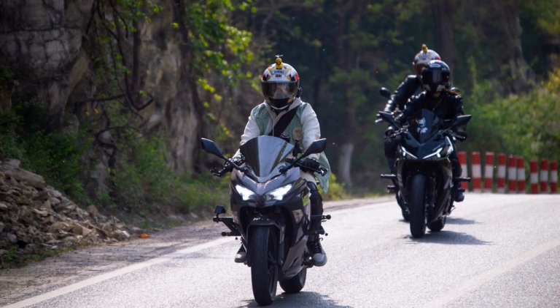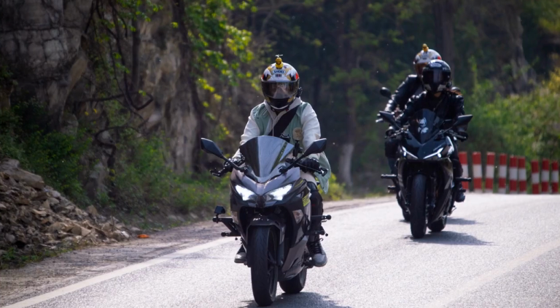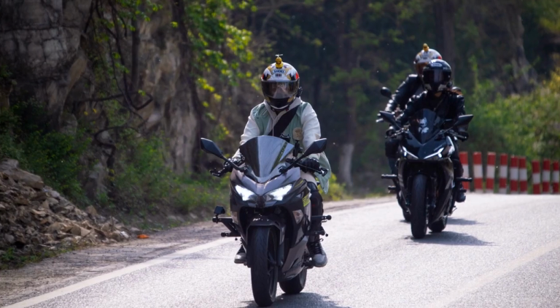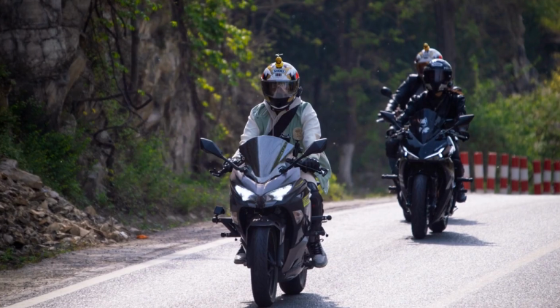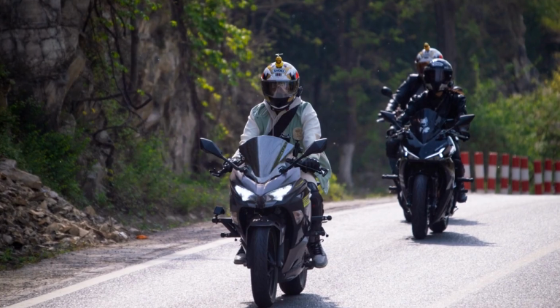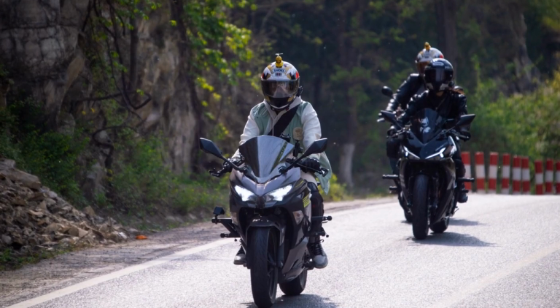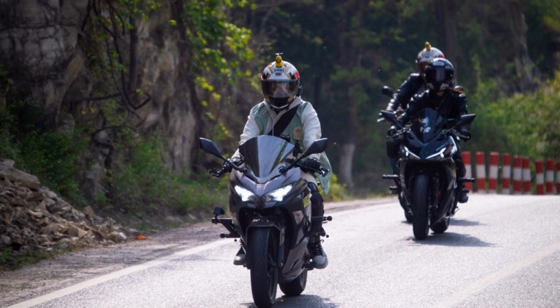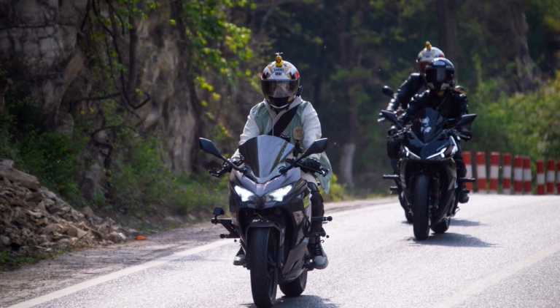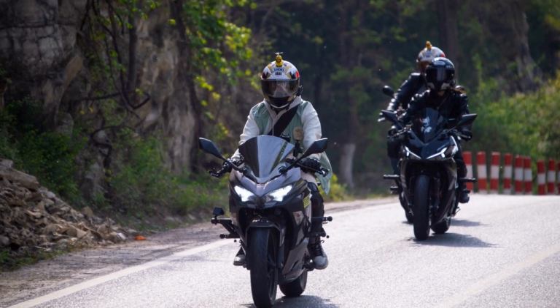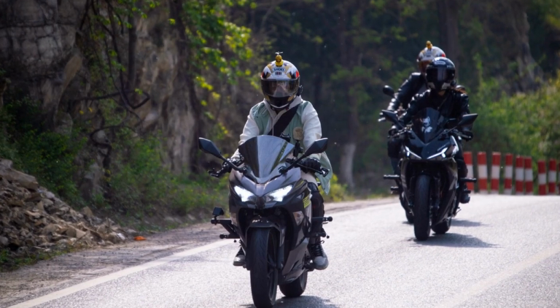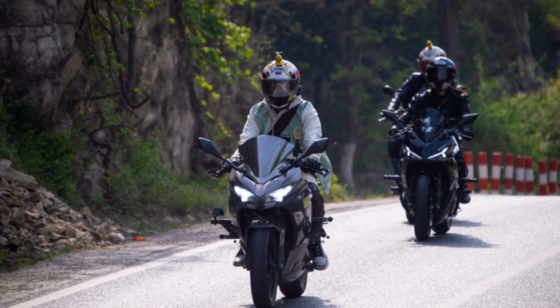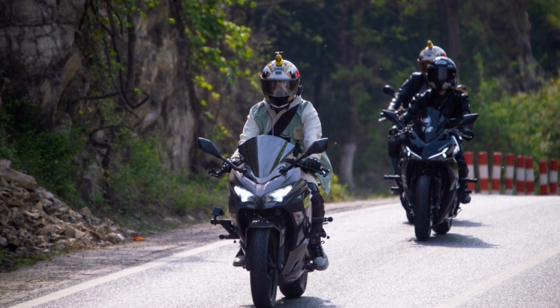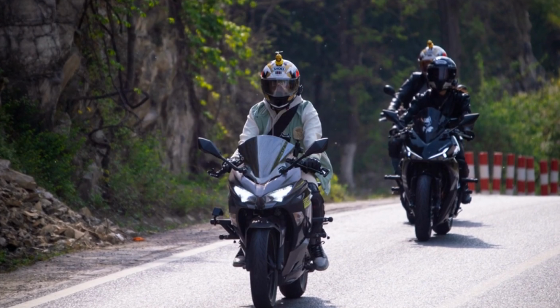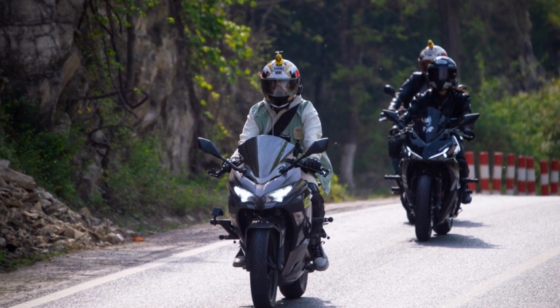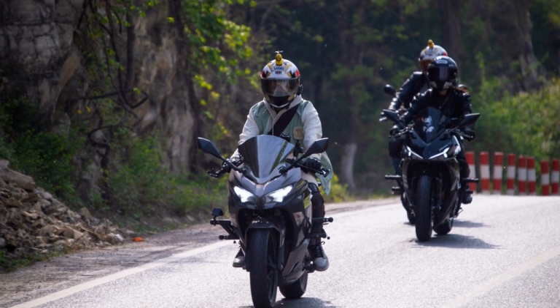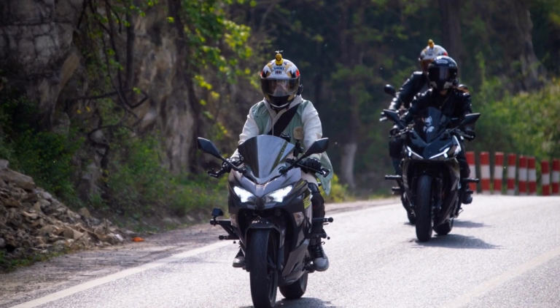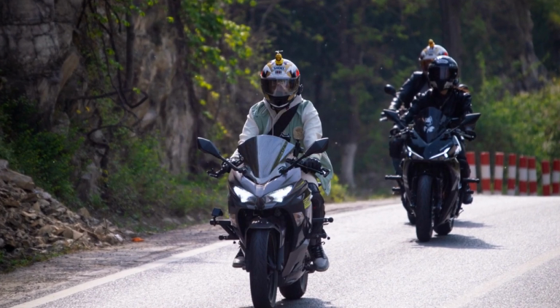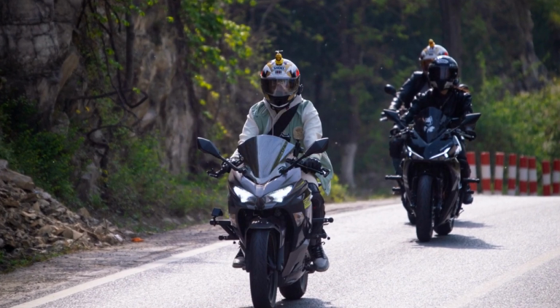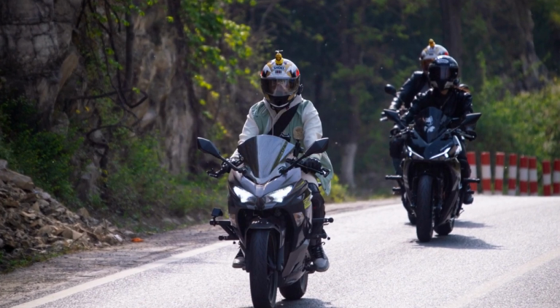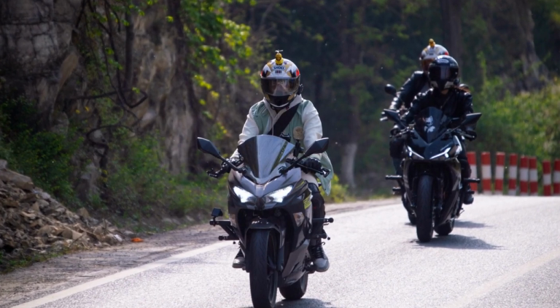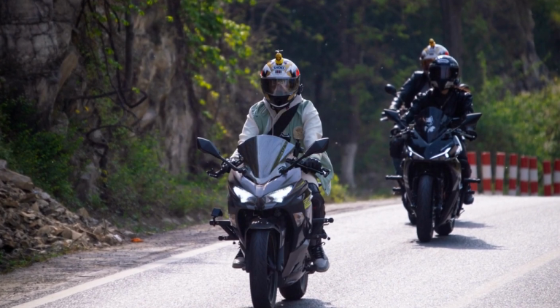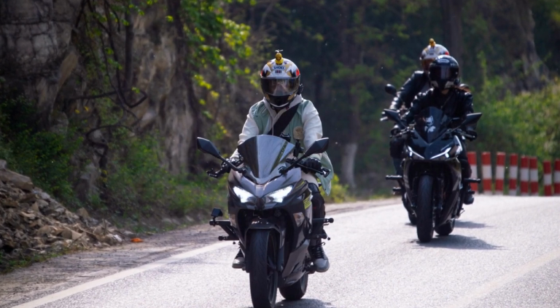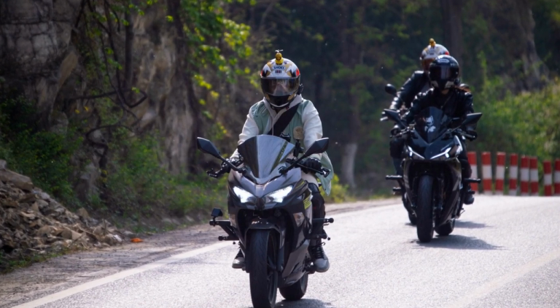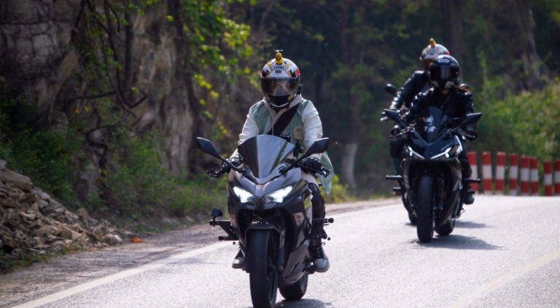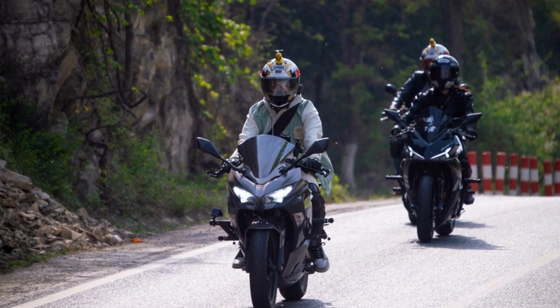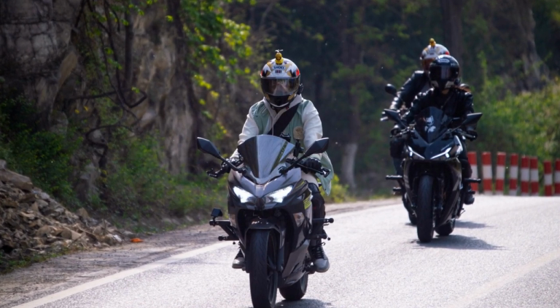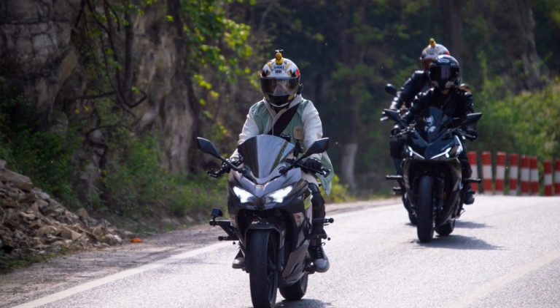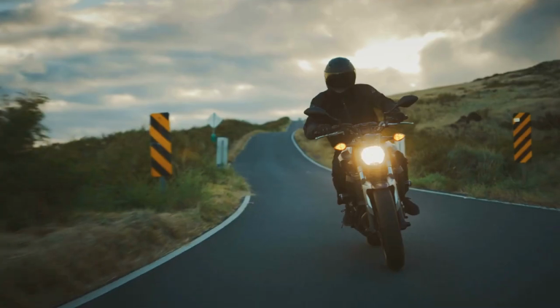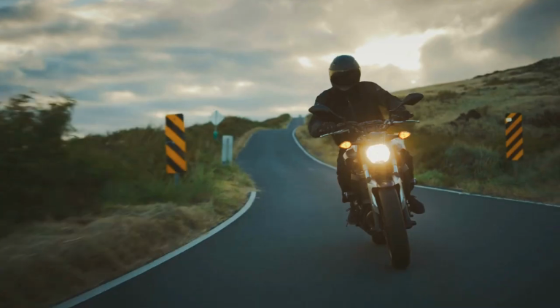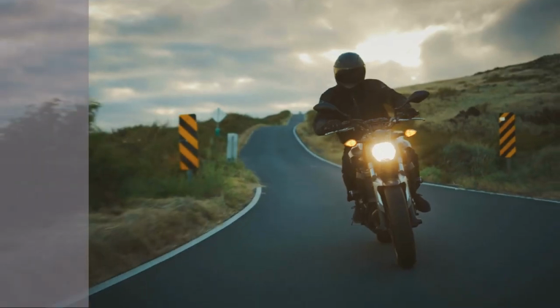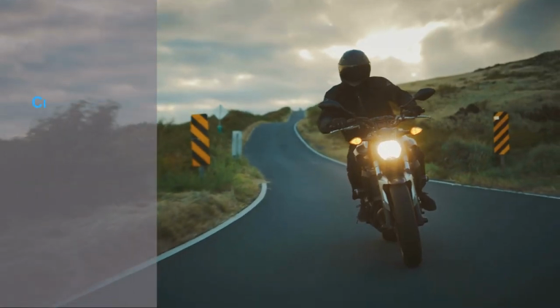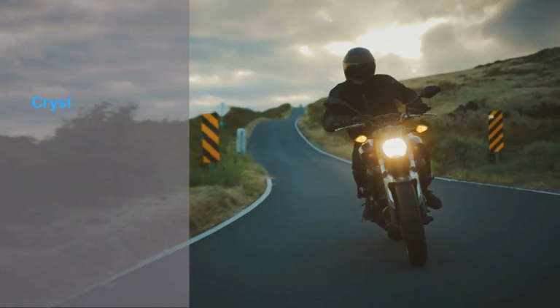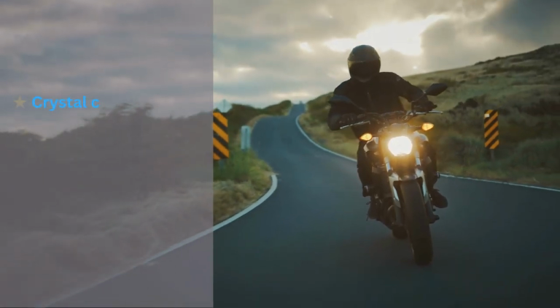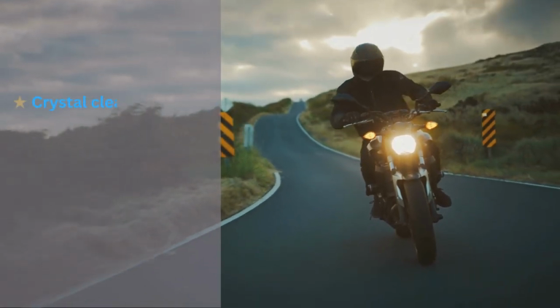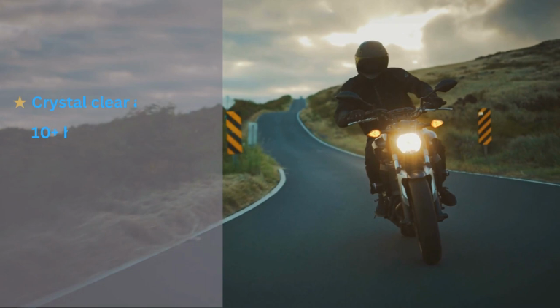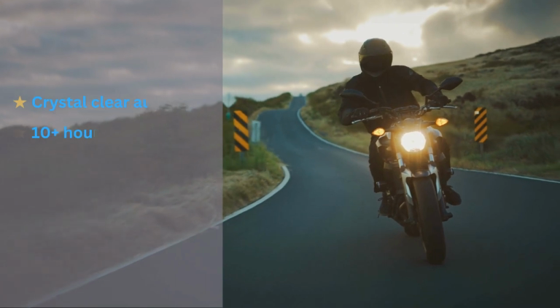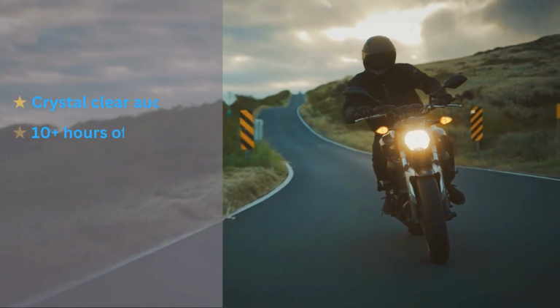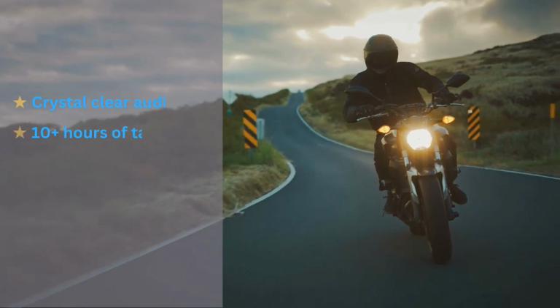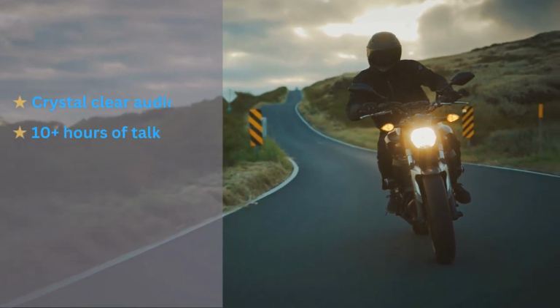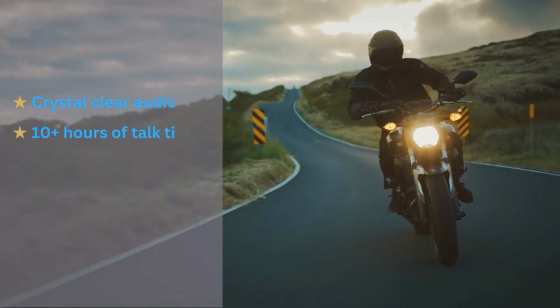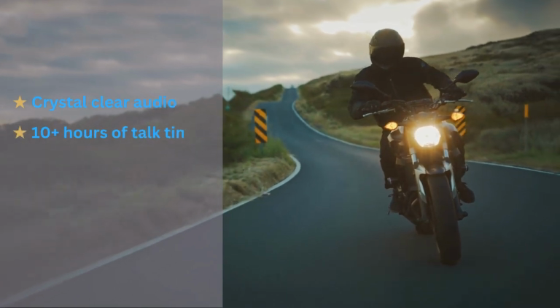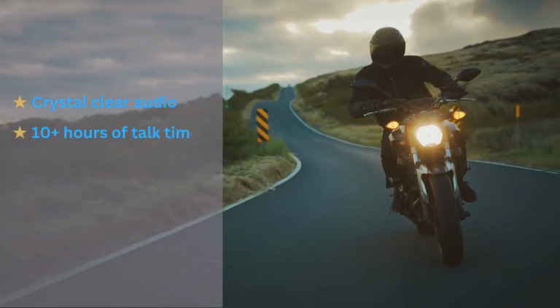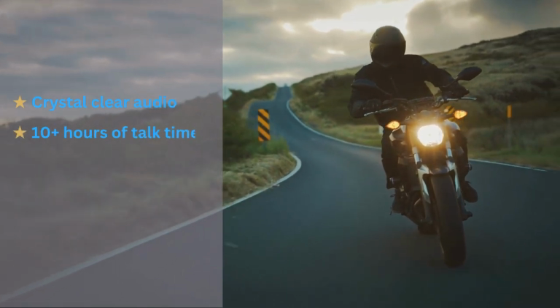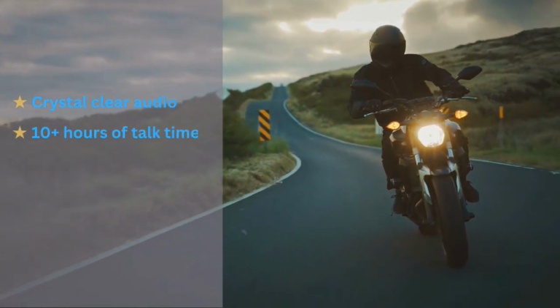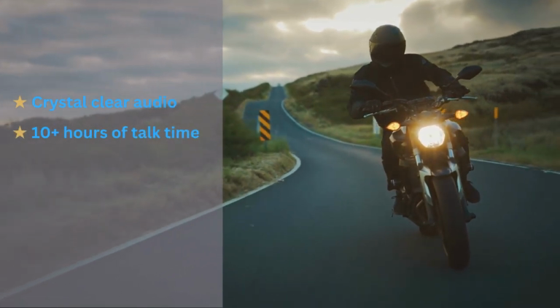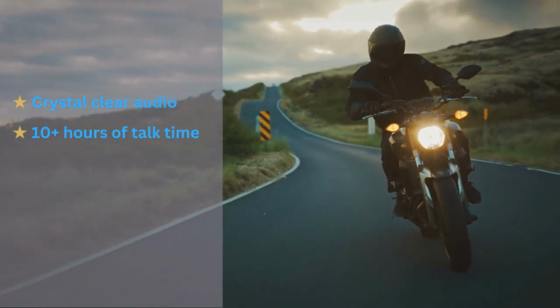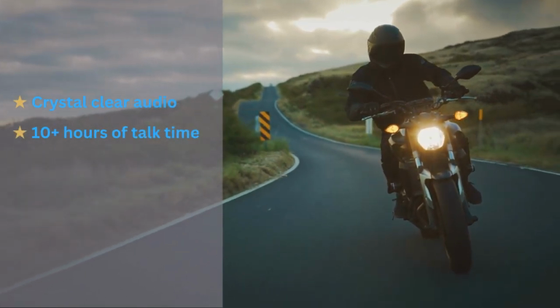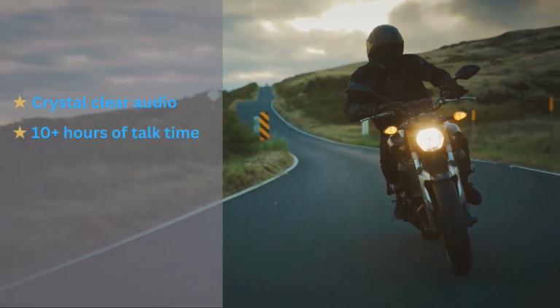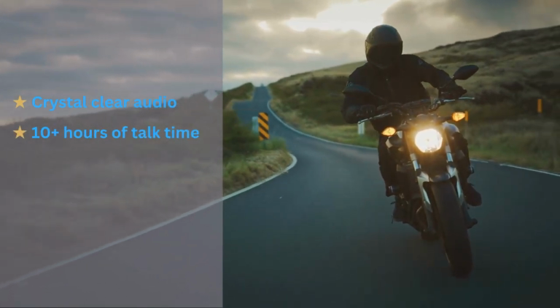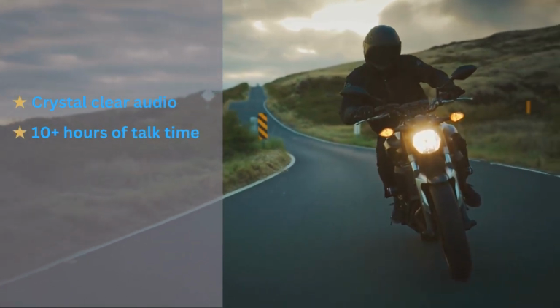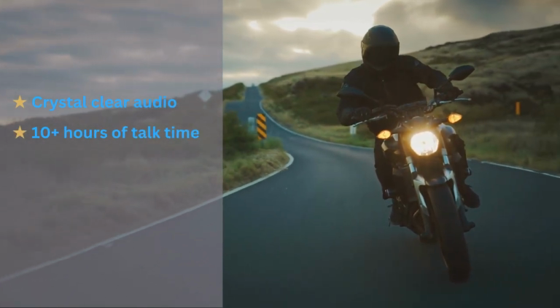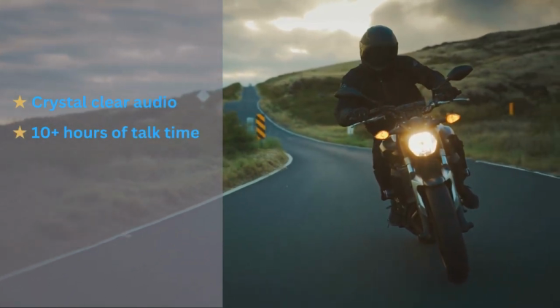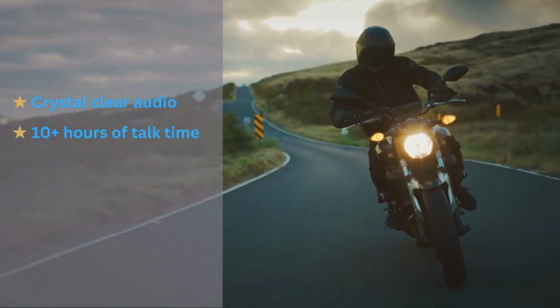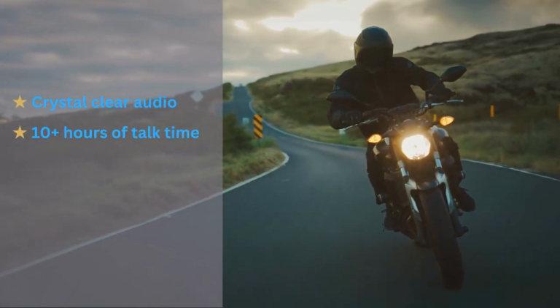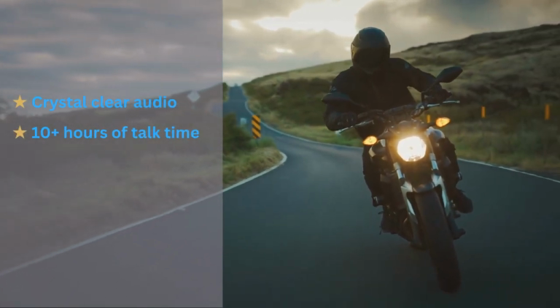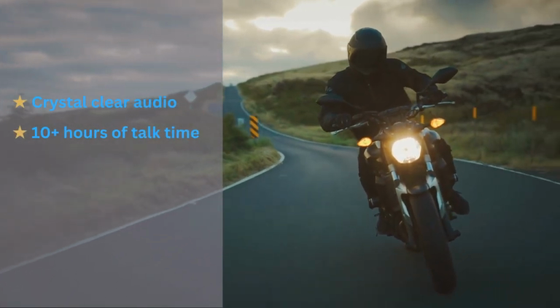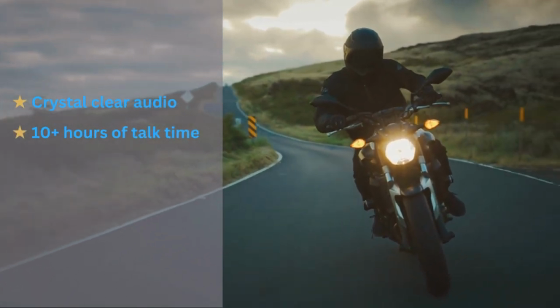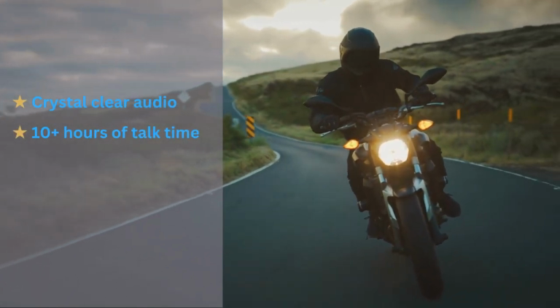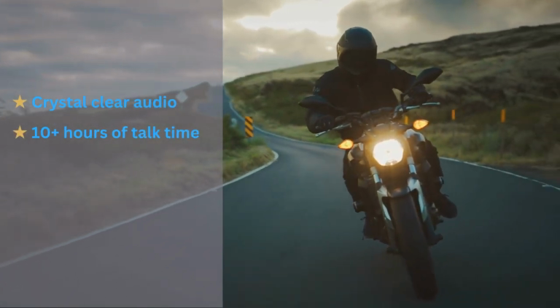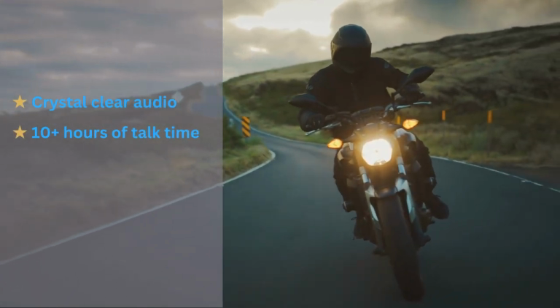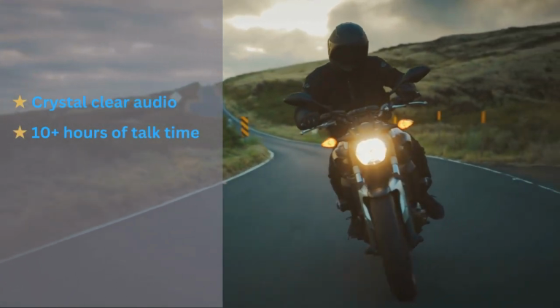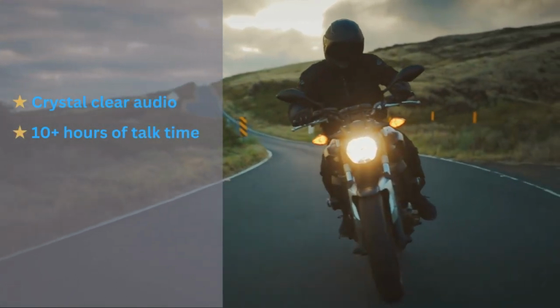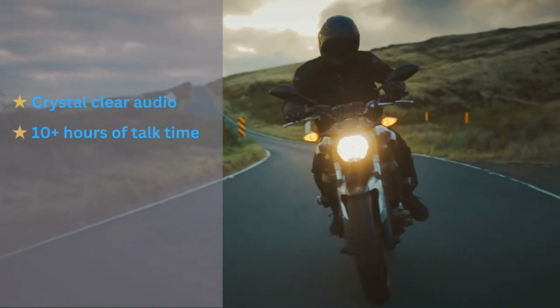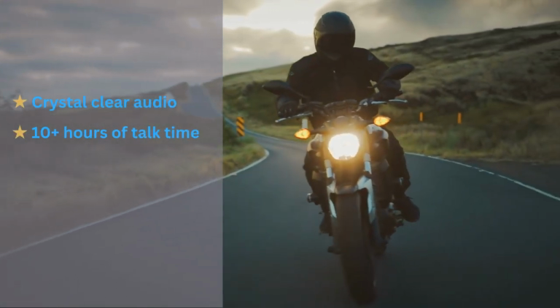The UClear HBC200 is a lightweight and compact option that delivers crystal clear audio and has an impressive battery life.